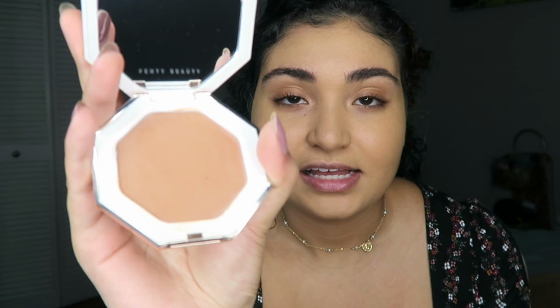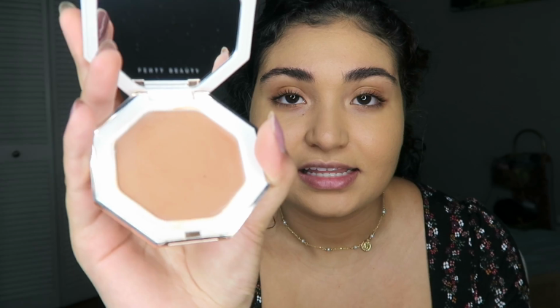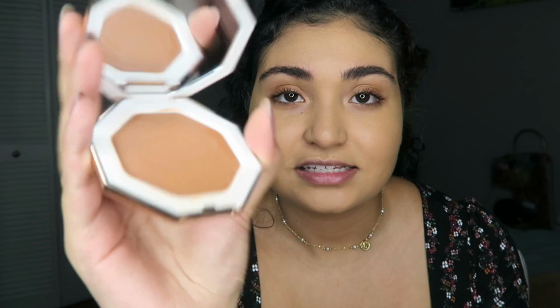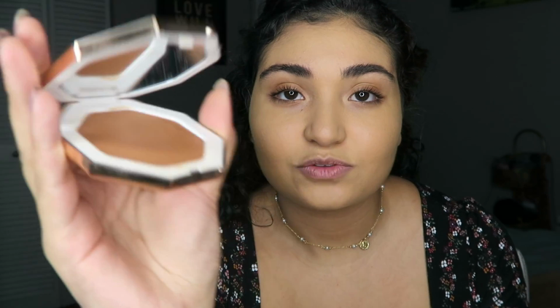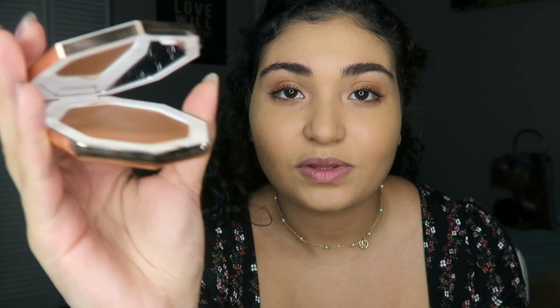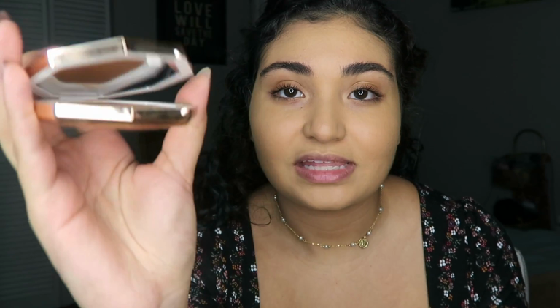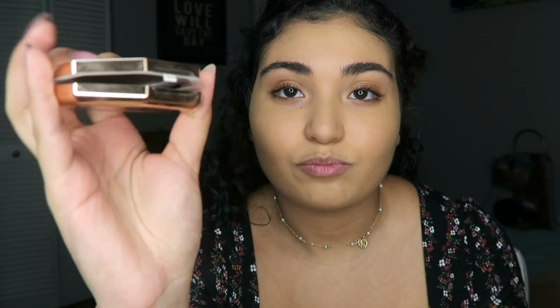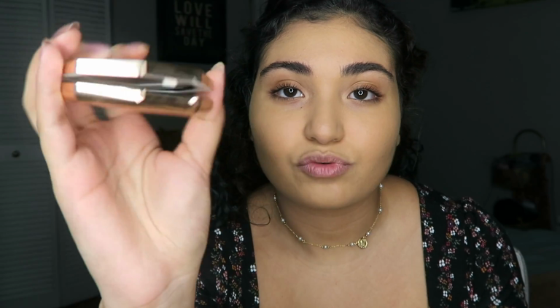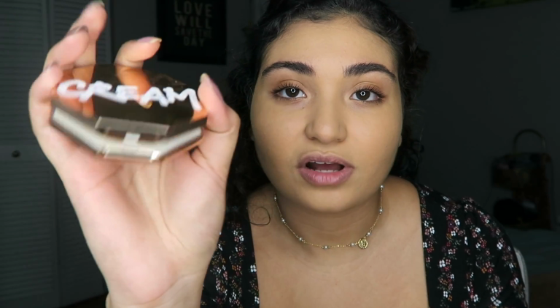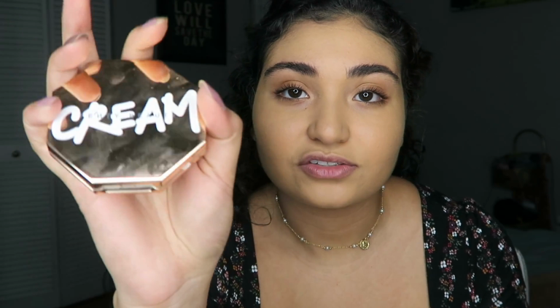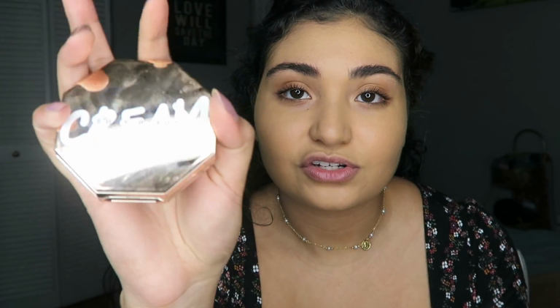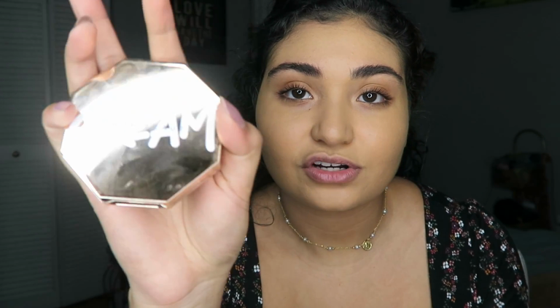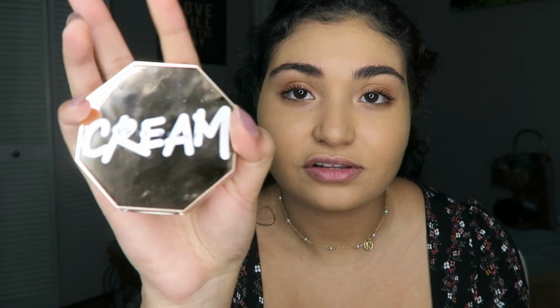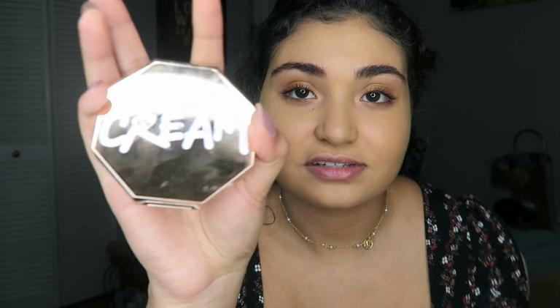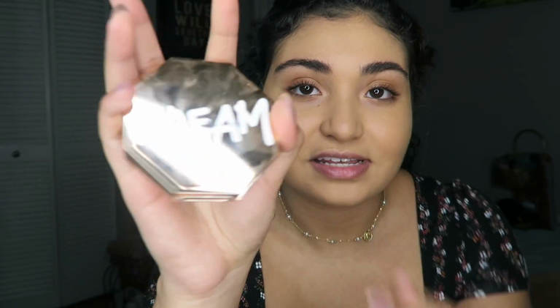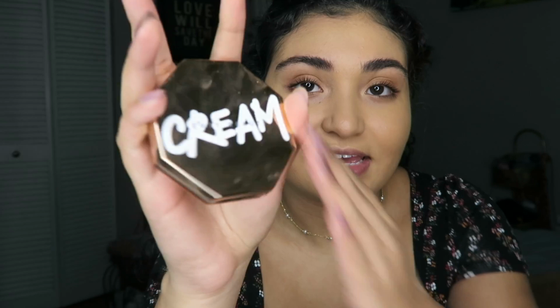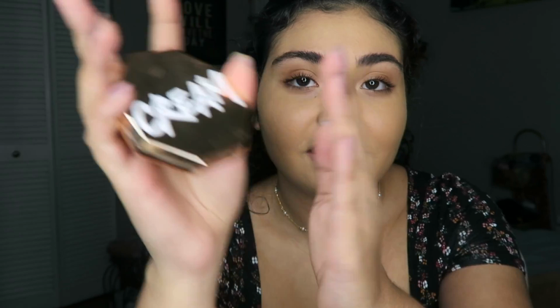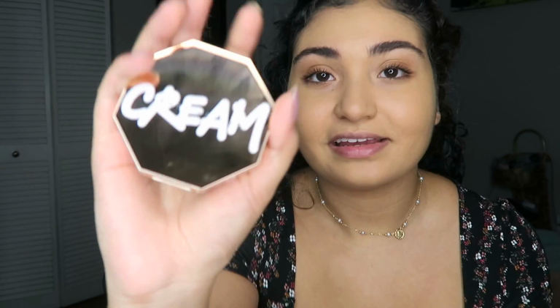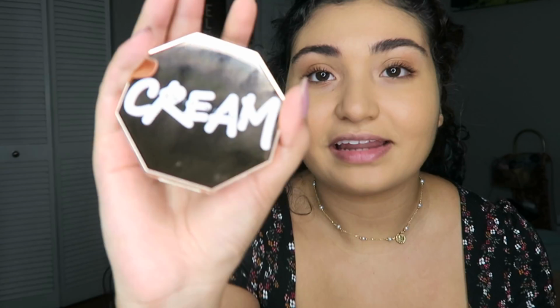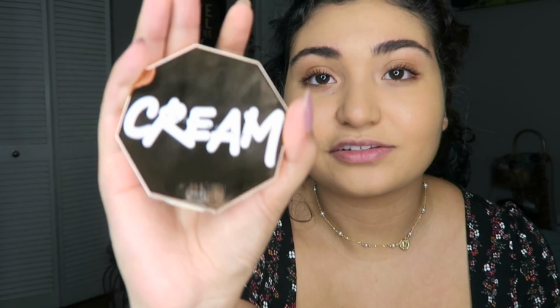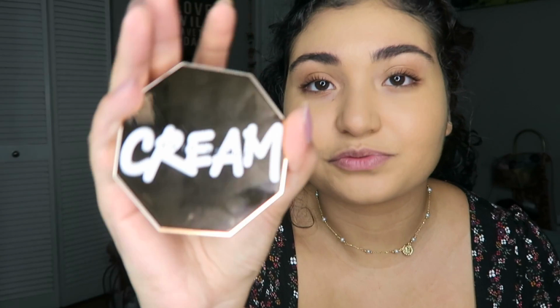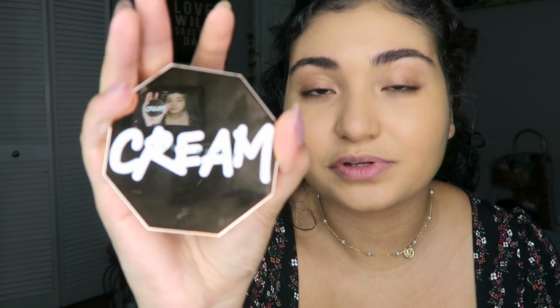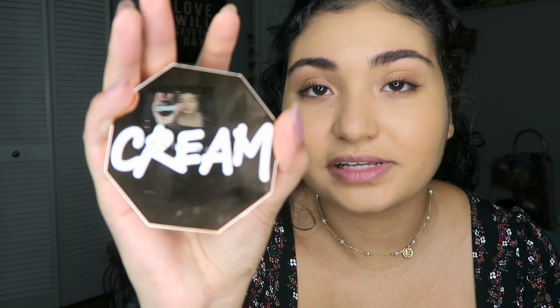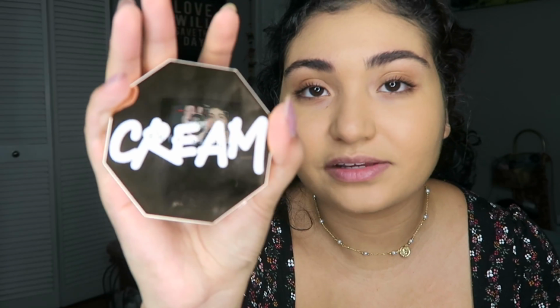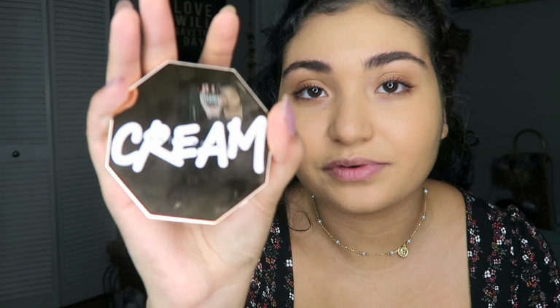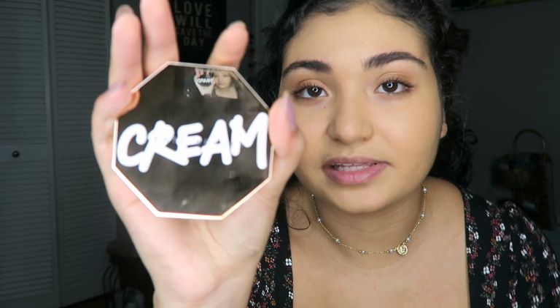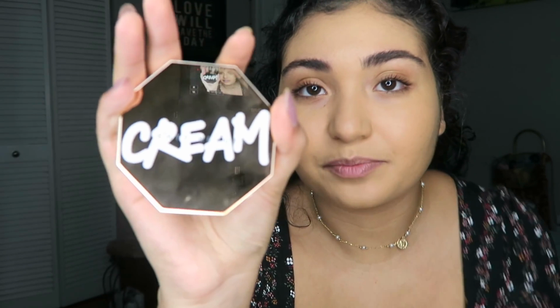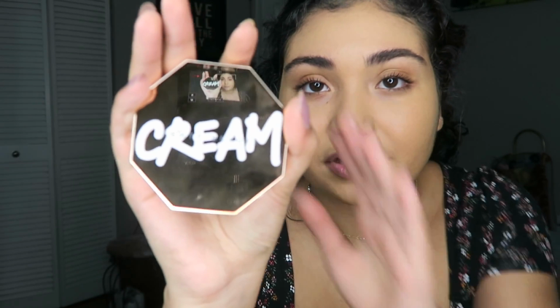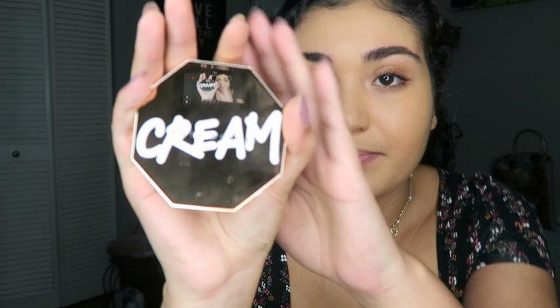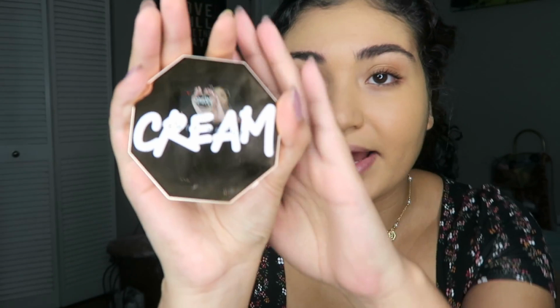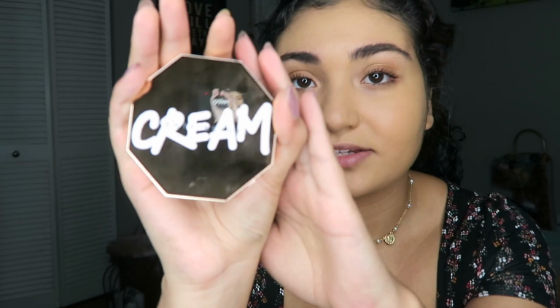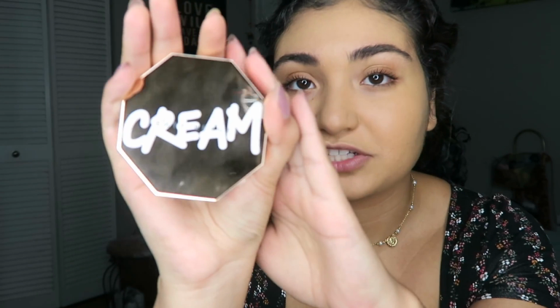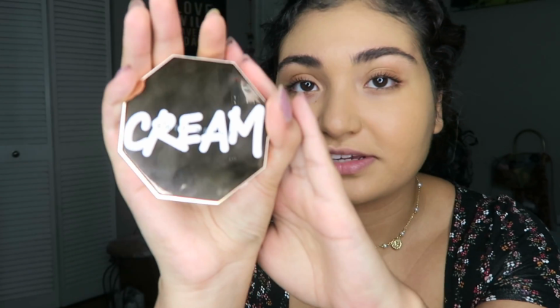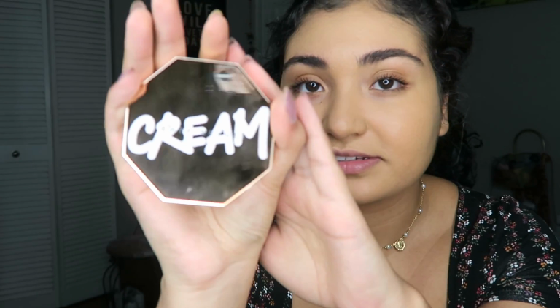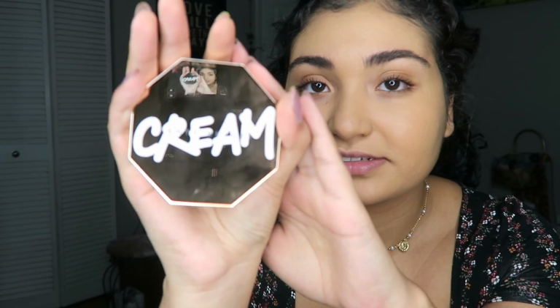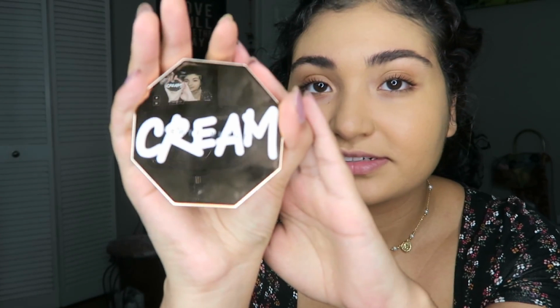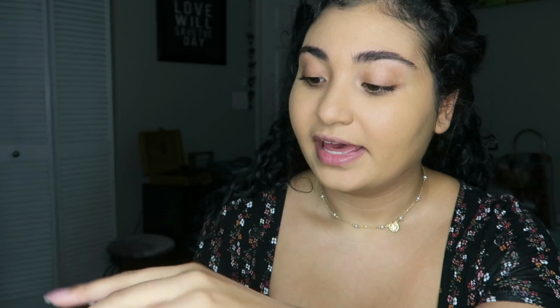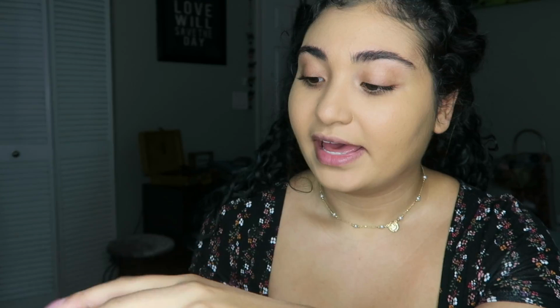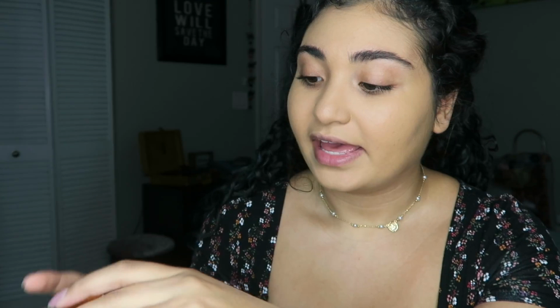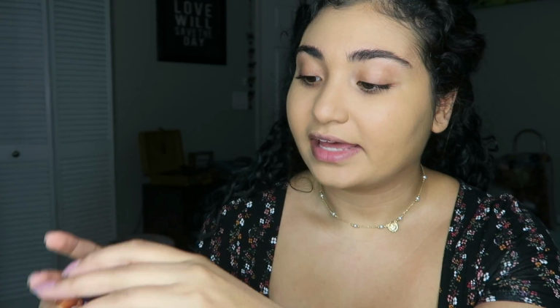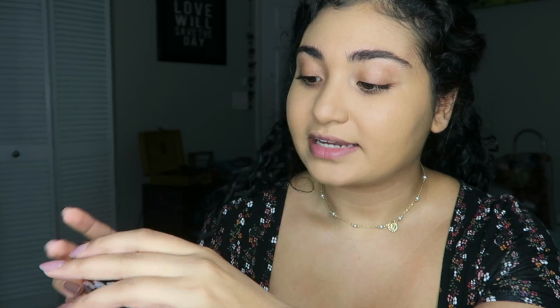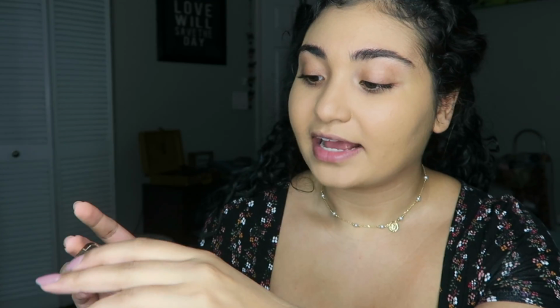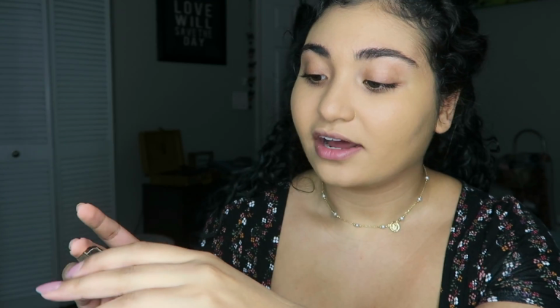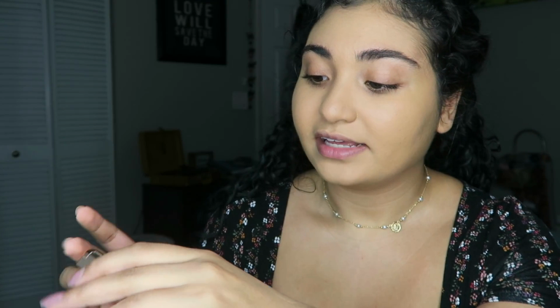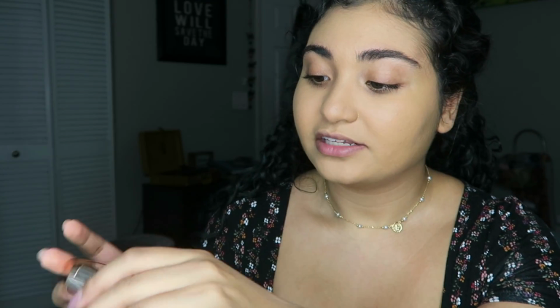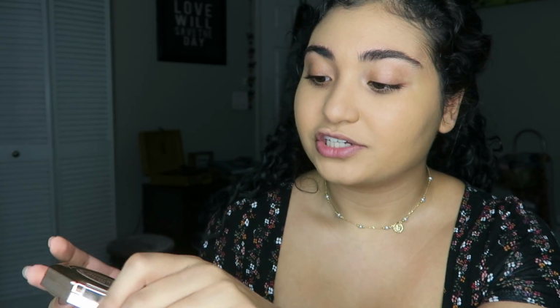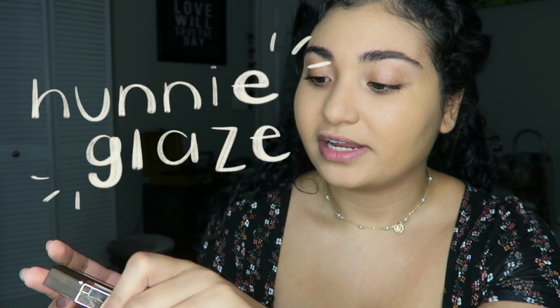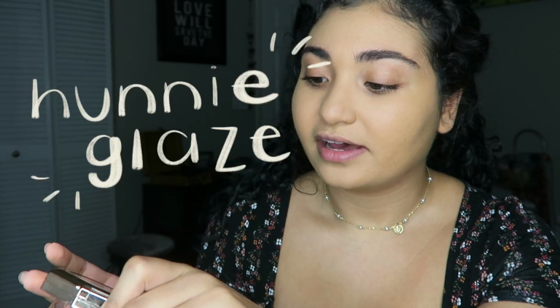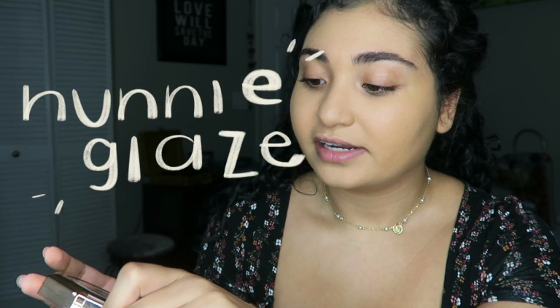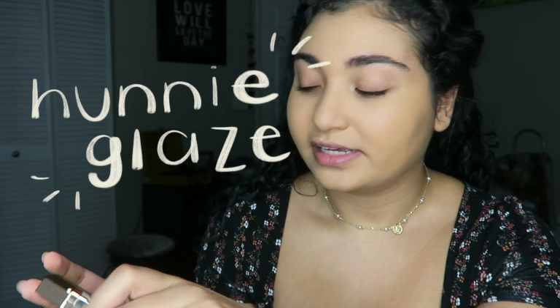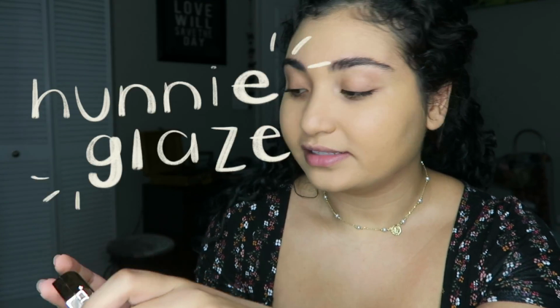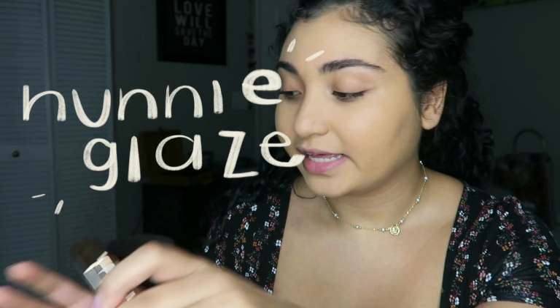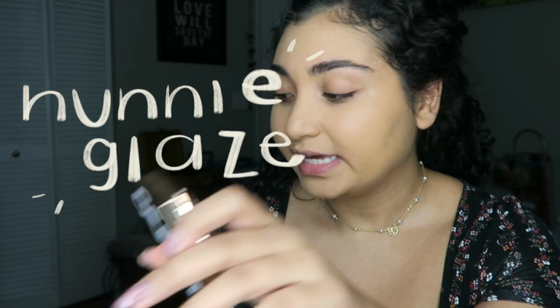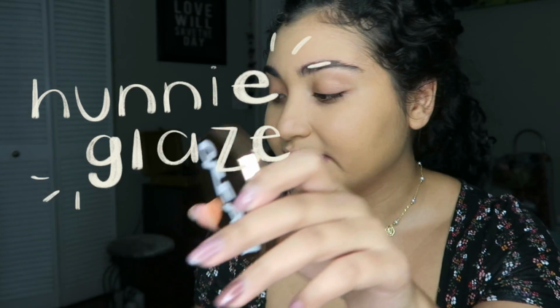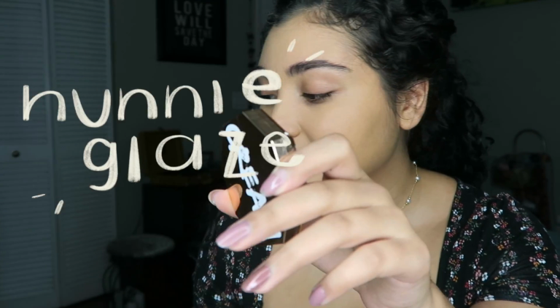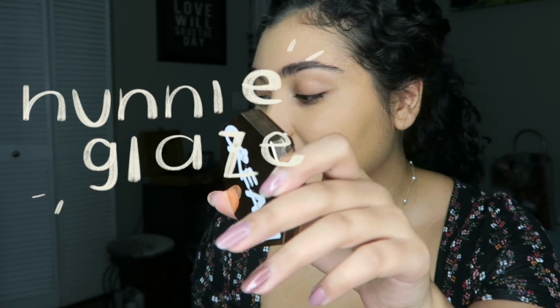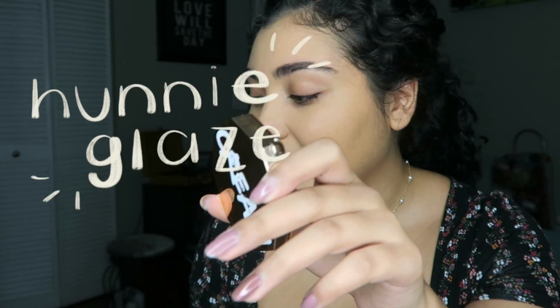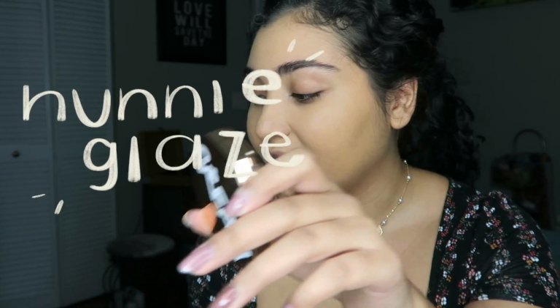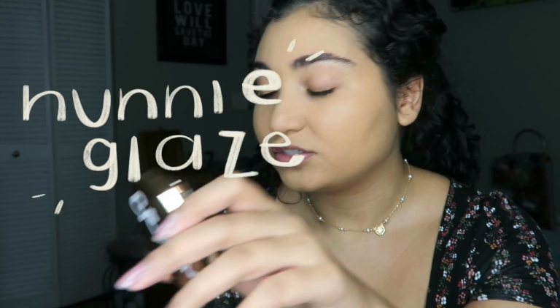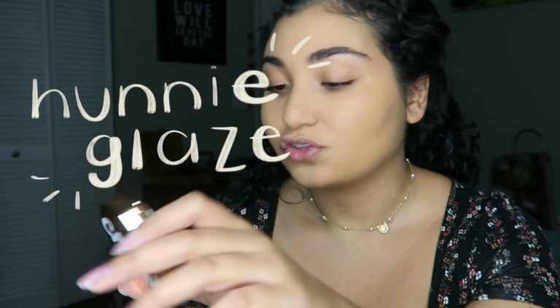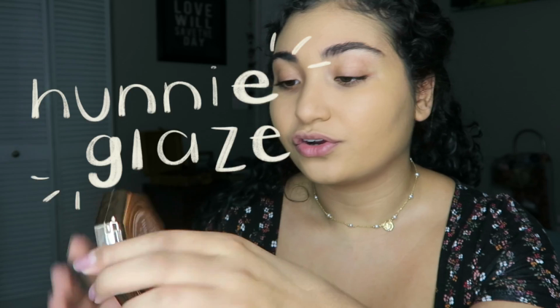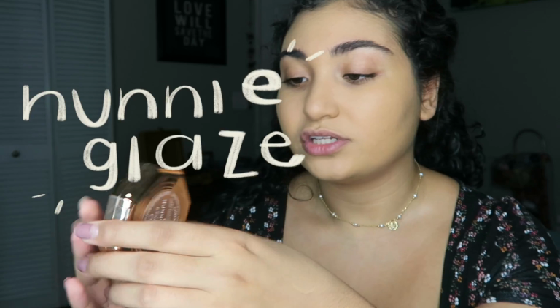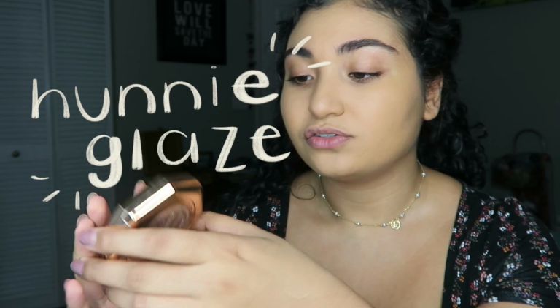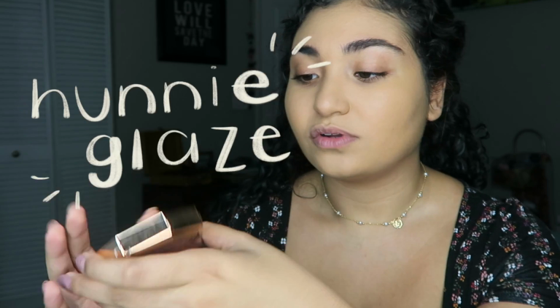This is what the bronzer looks like. It has really, really pretty packaging. I got it in the shade Honey Glaze, and it's $32.